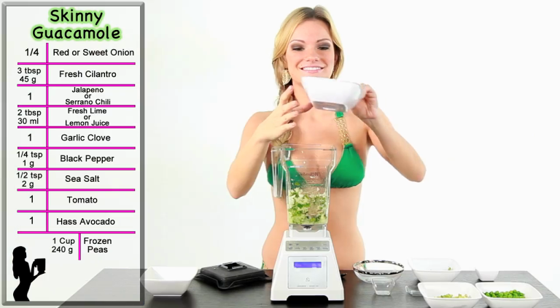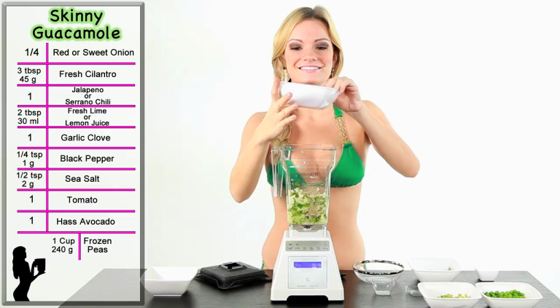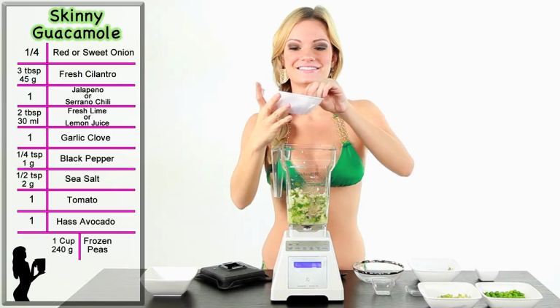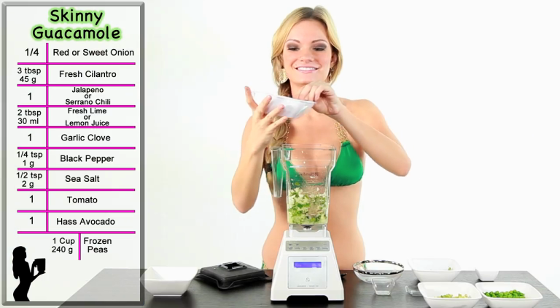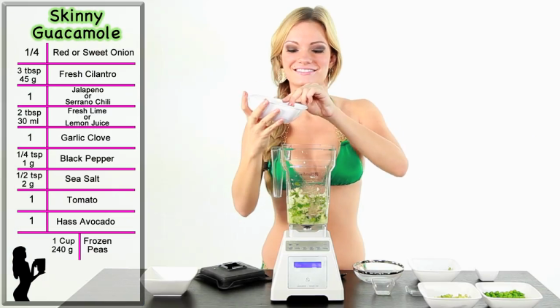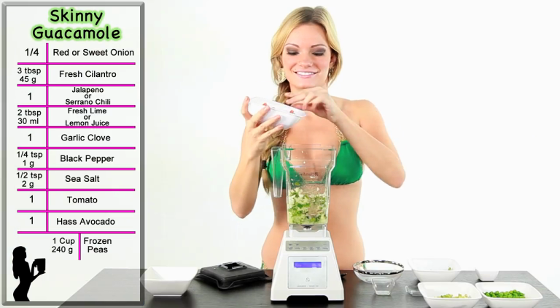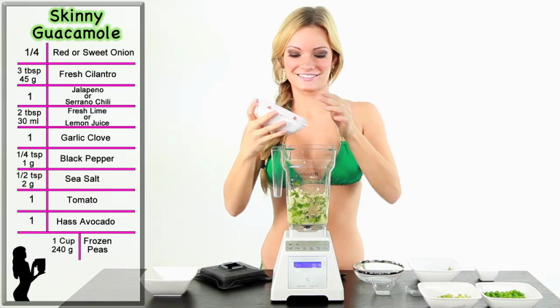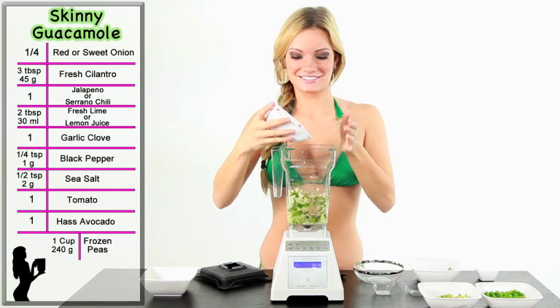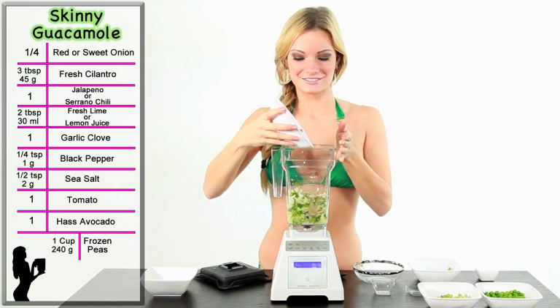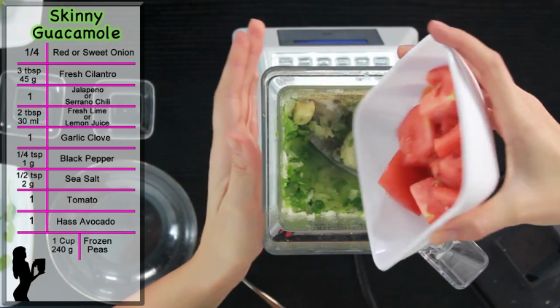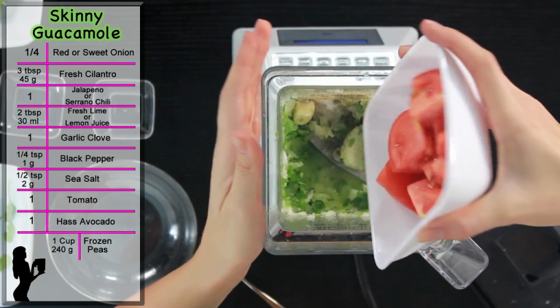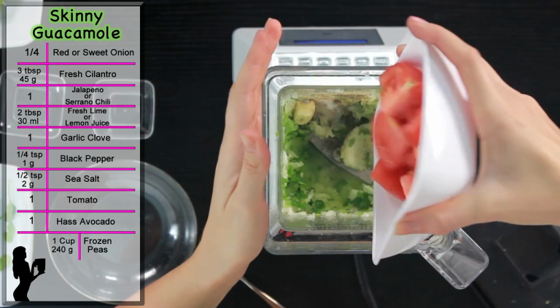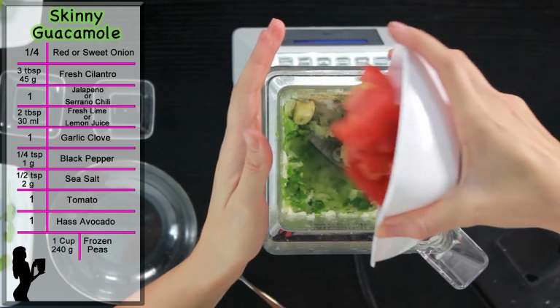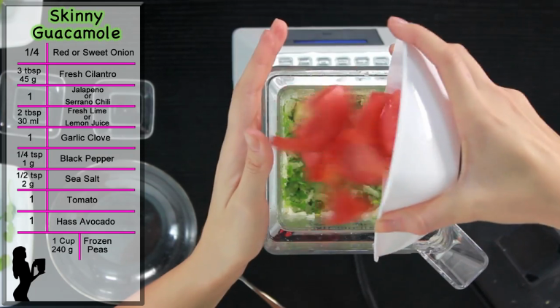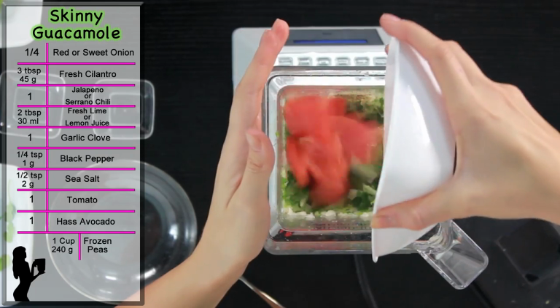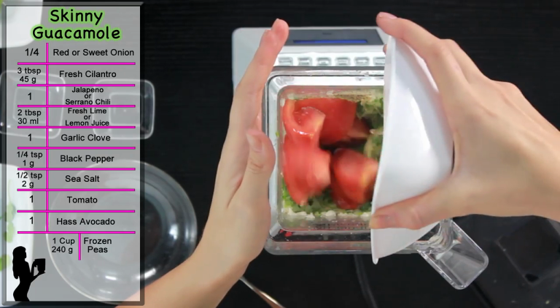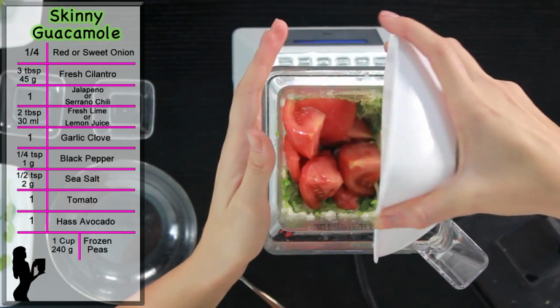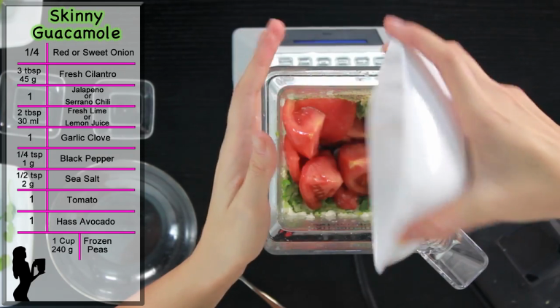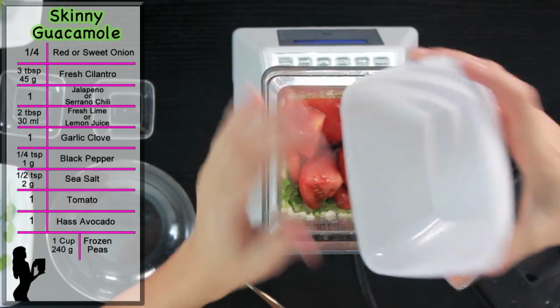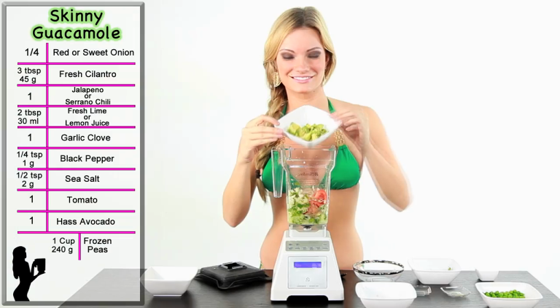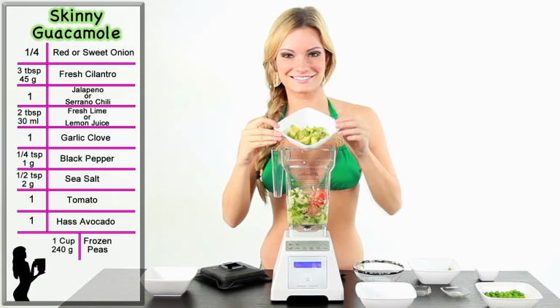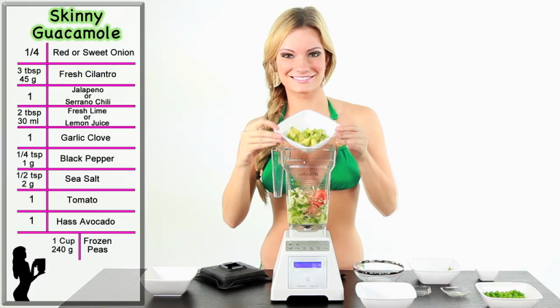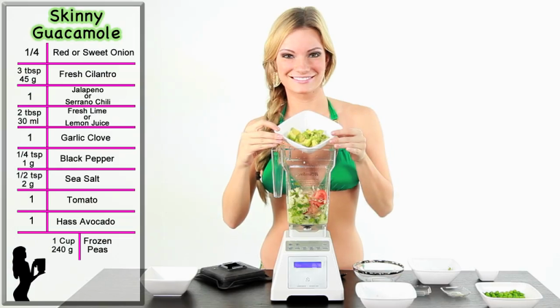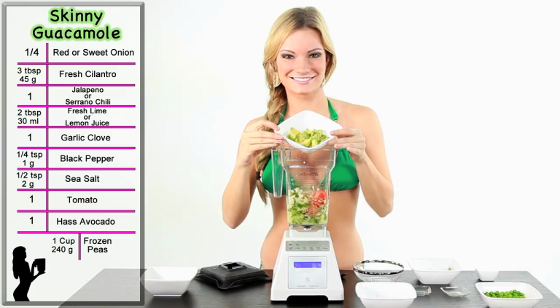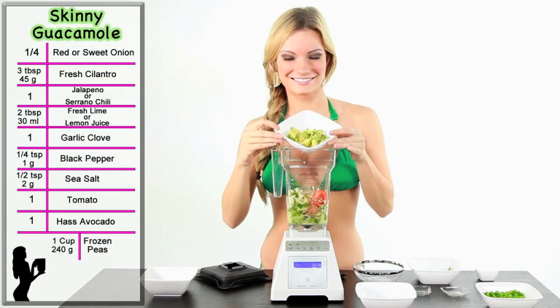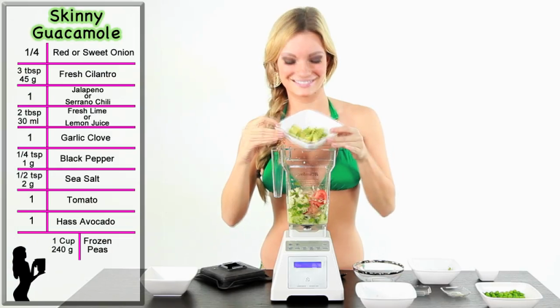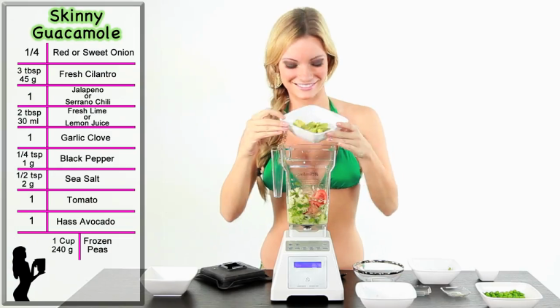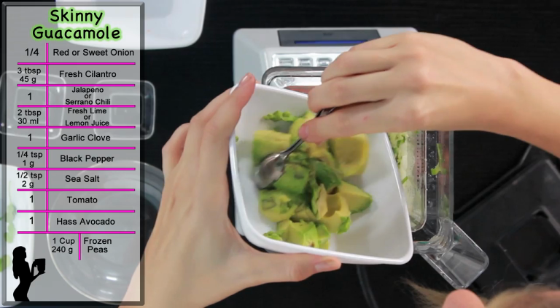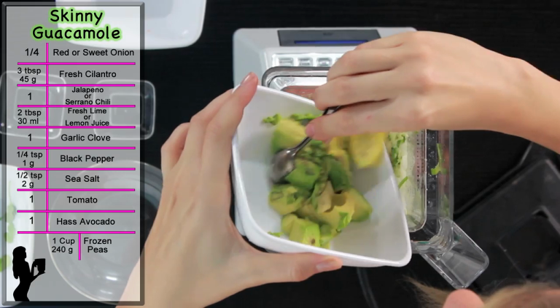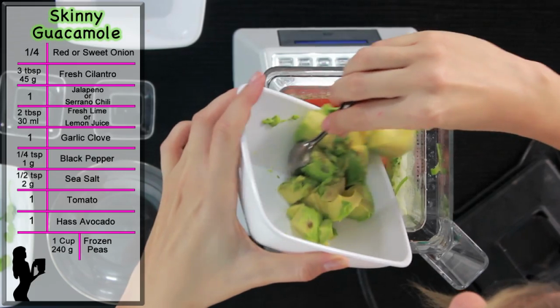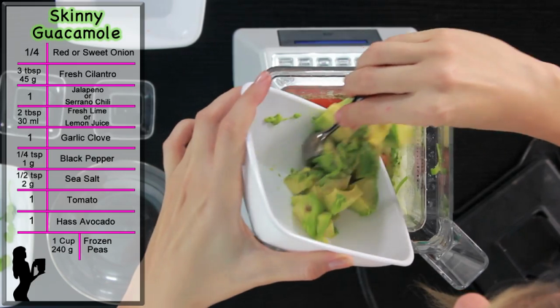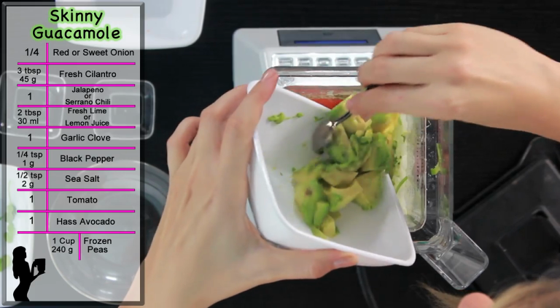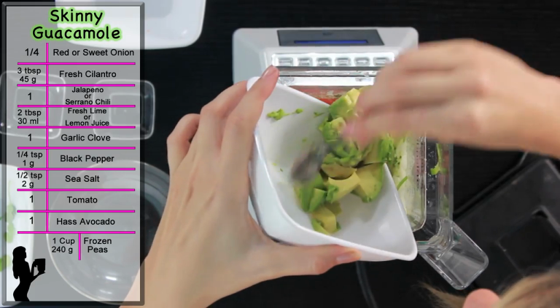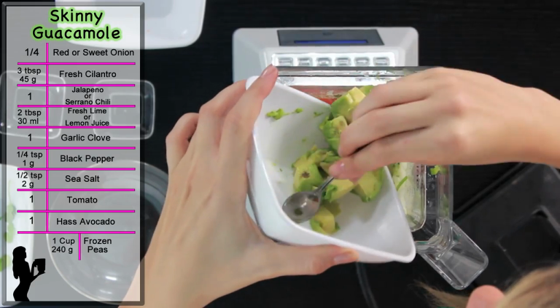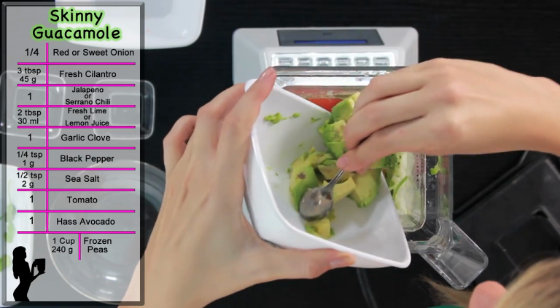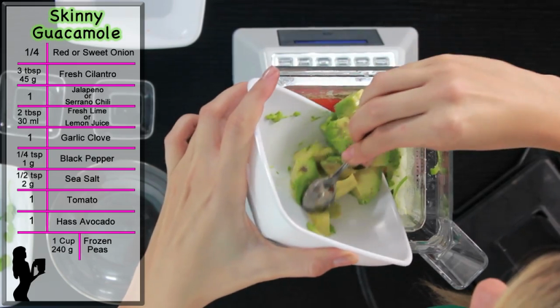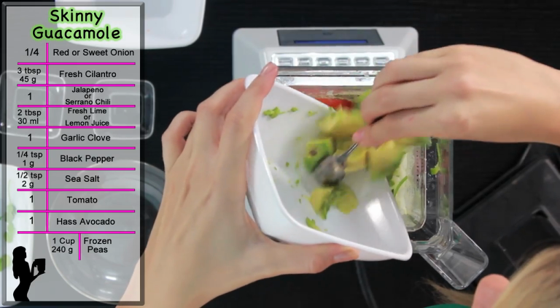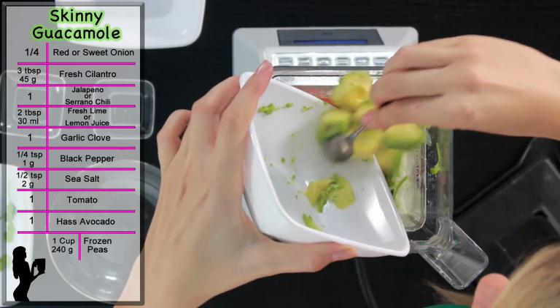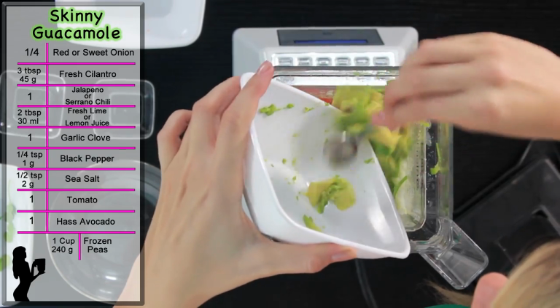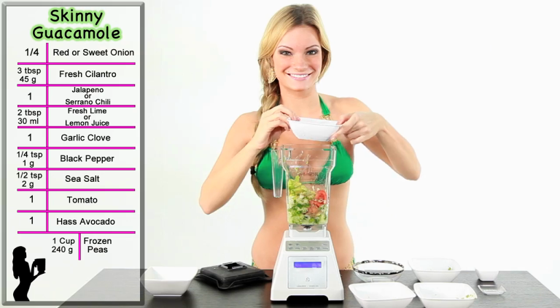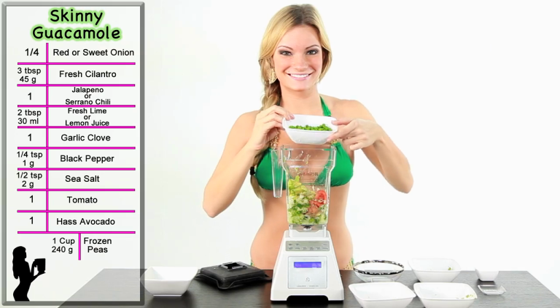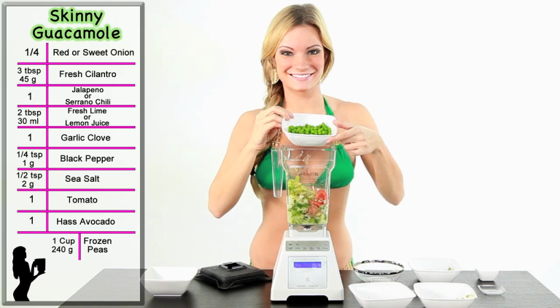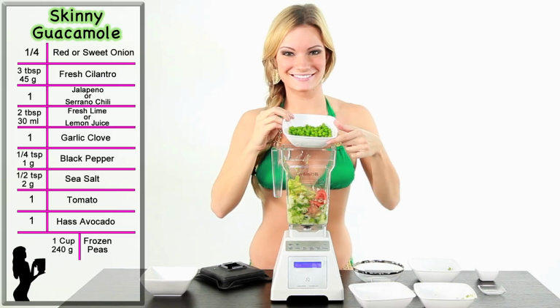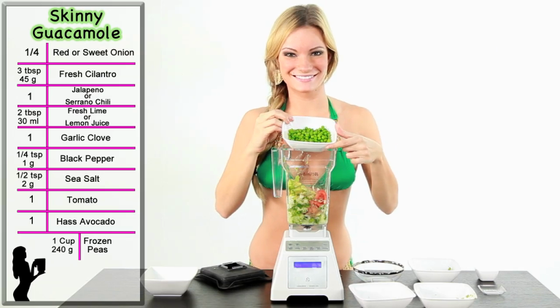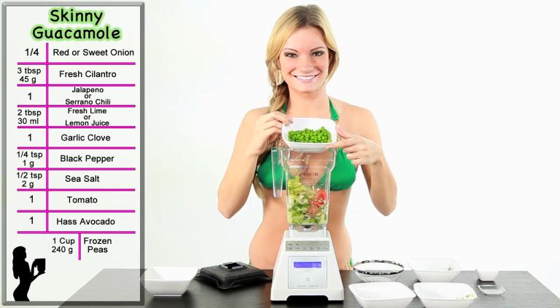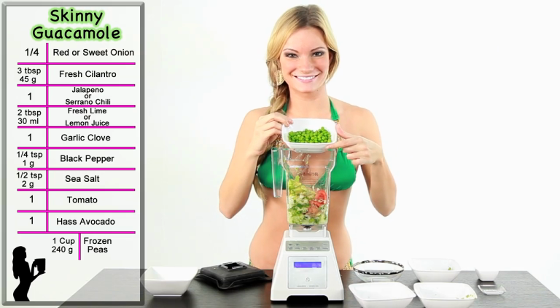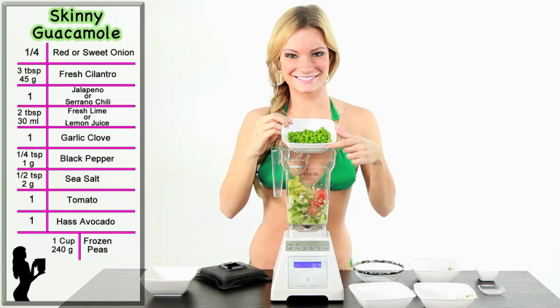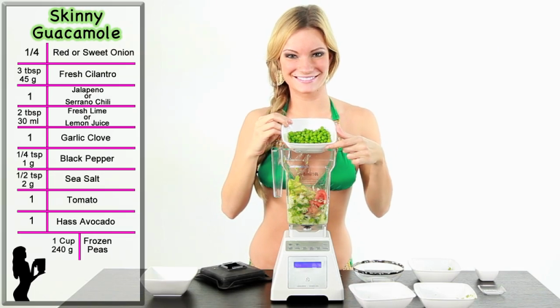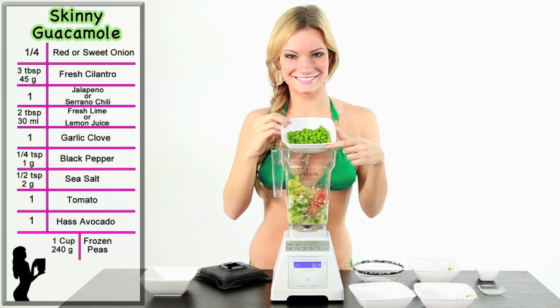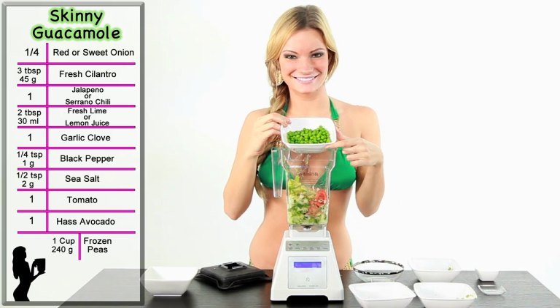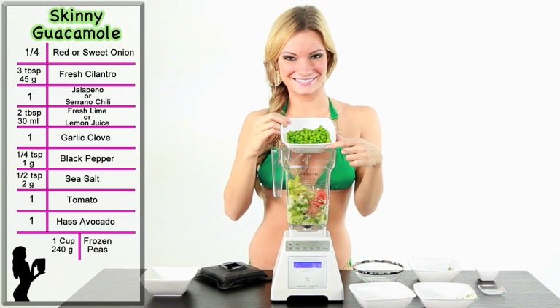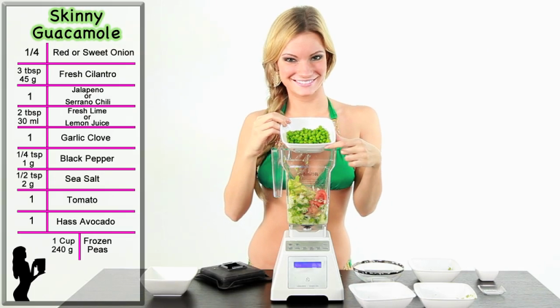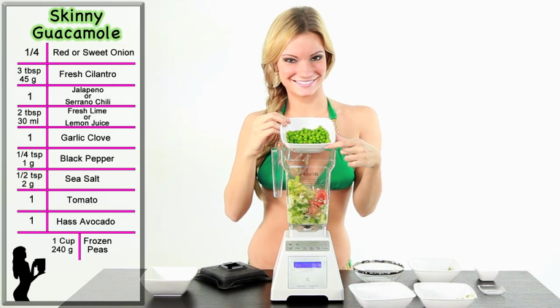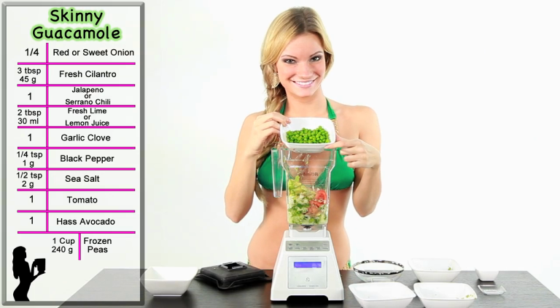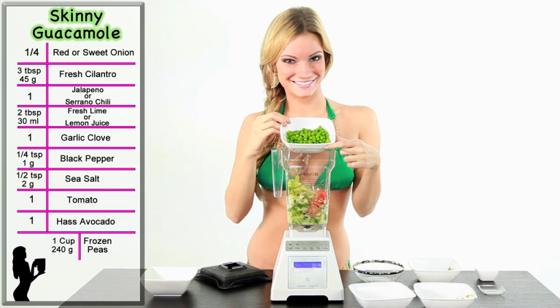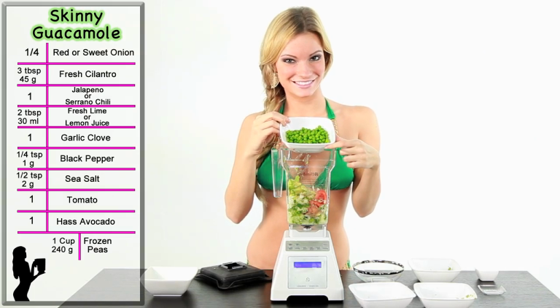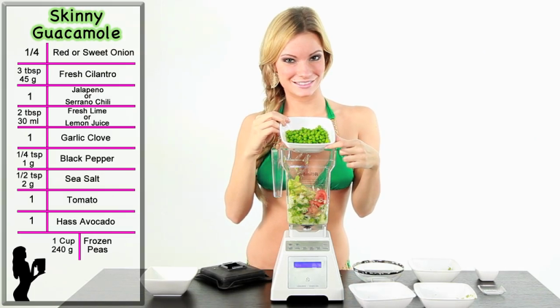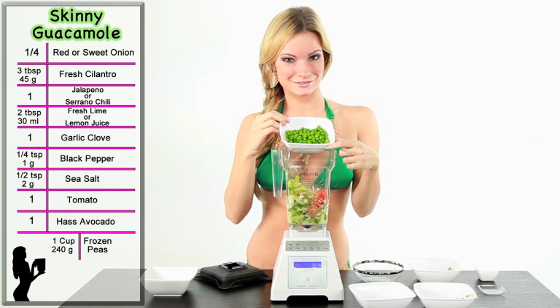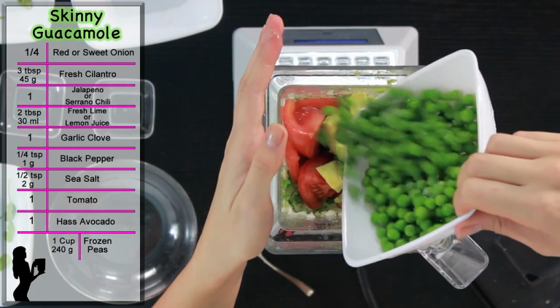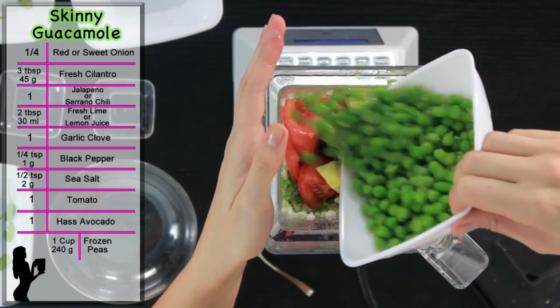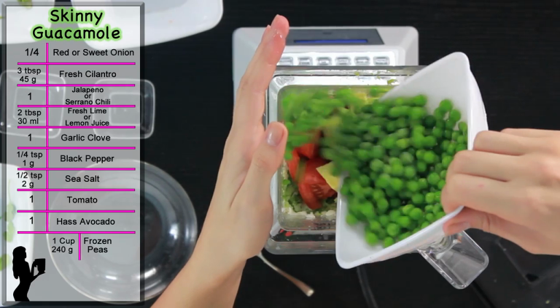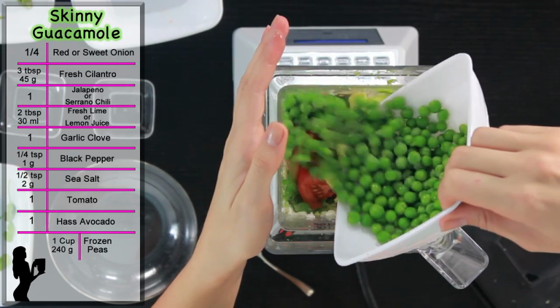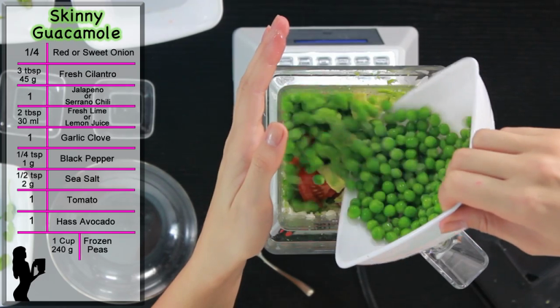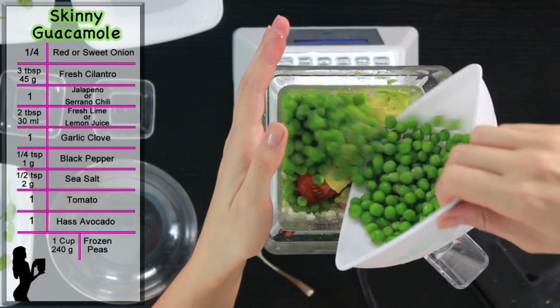Next, add 1/4 tomato. Then, add 1 avocado. Last, add 1 cup of frozen peas.